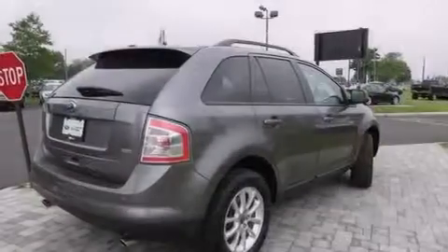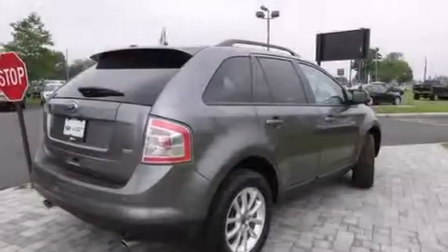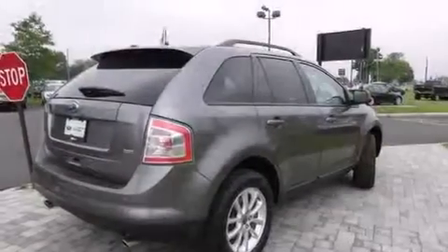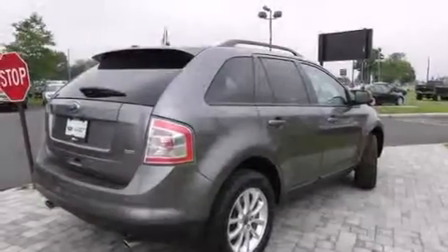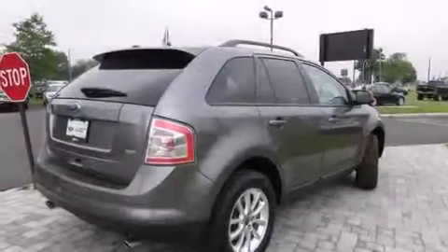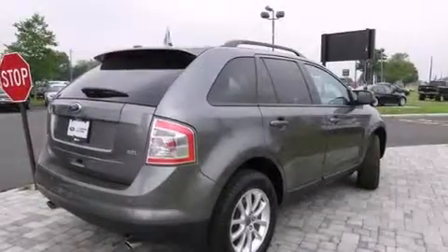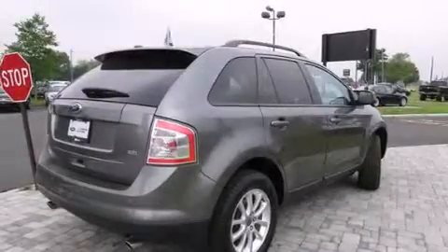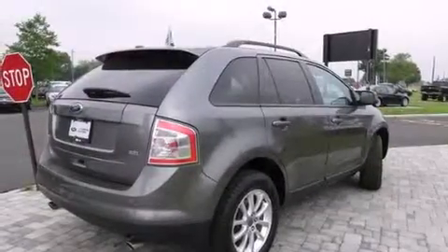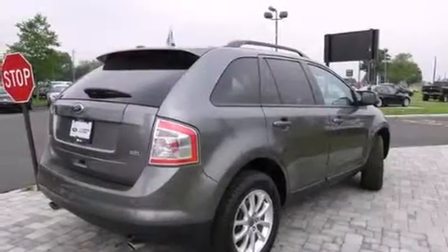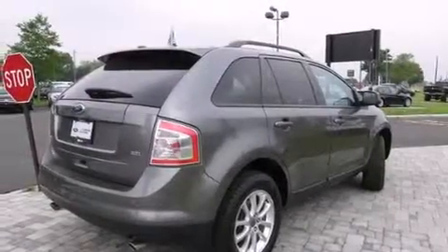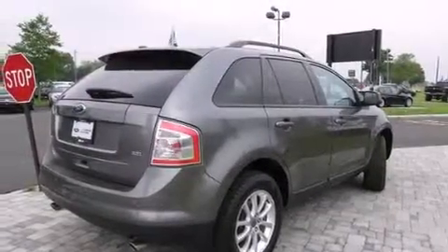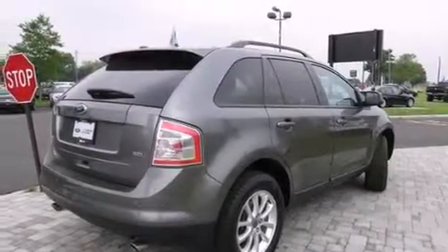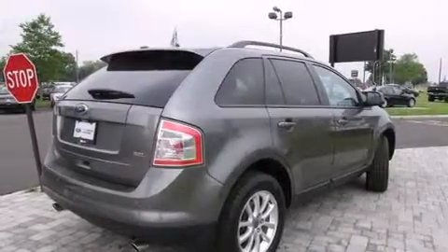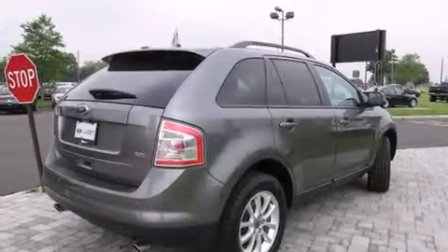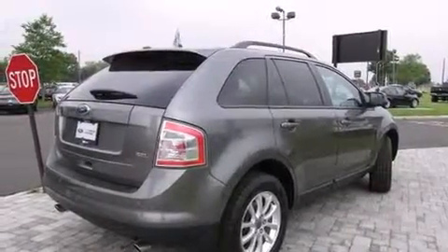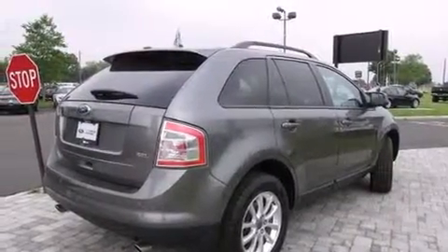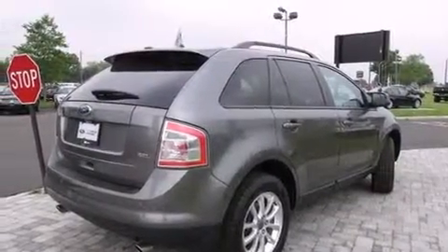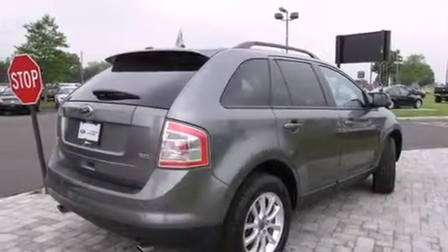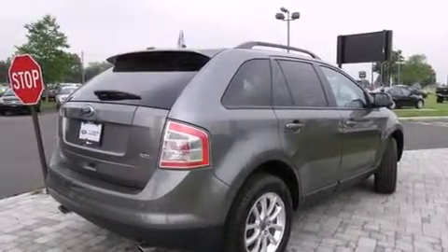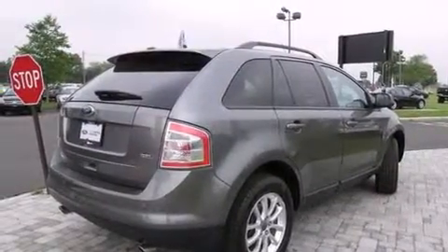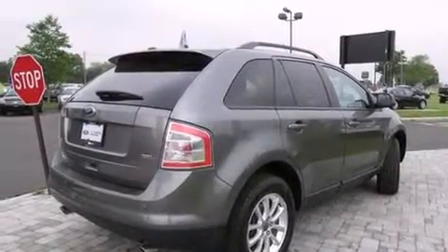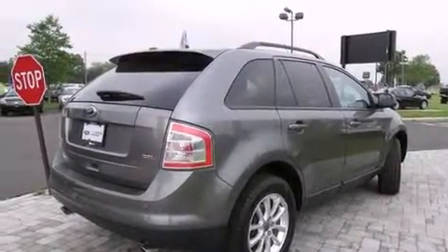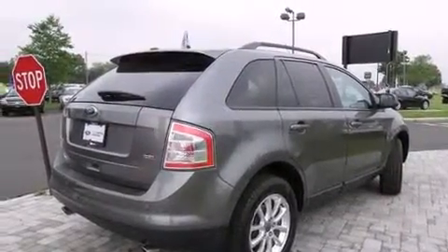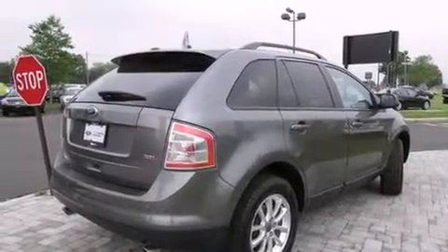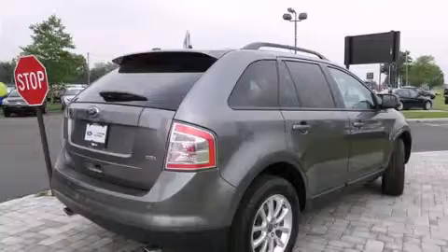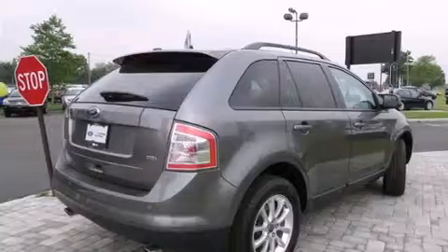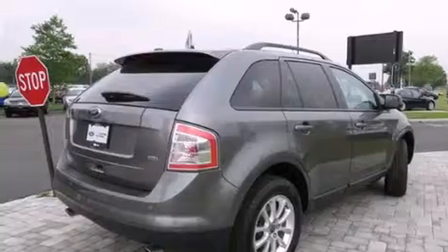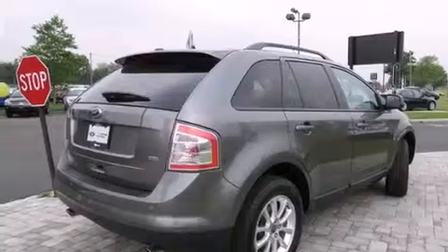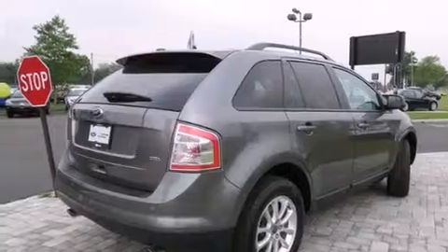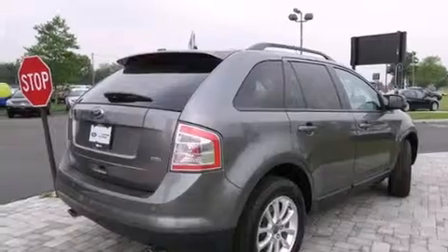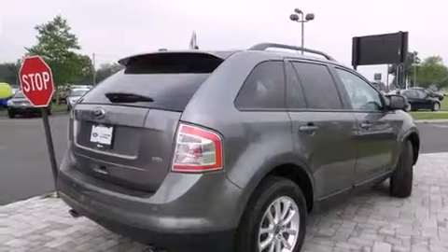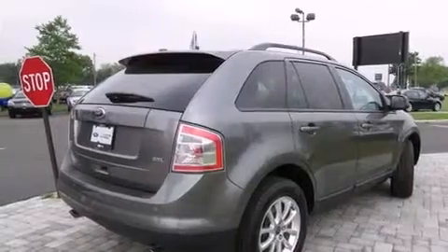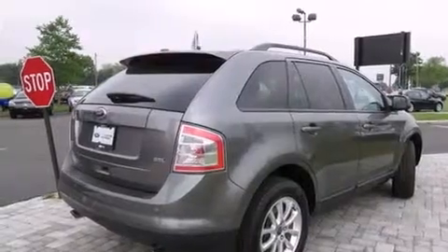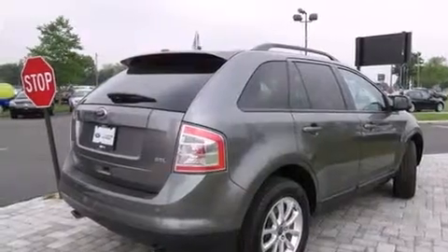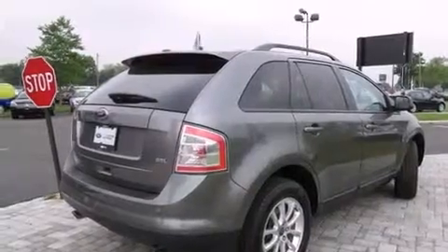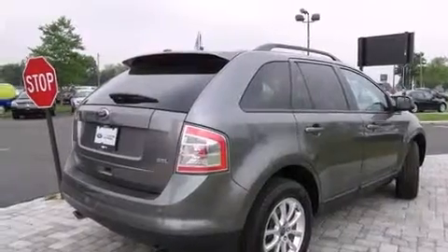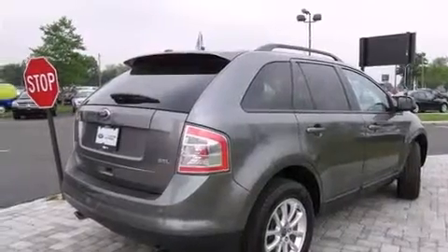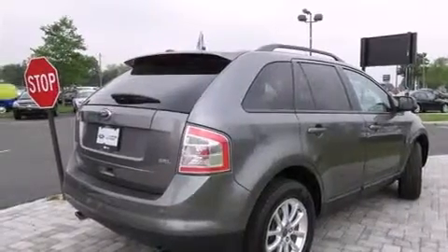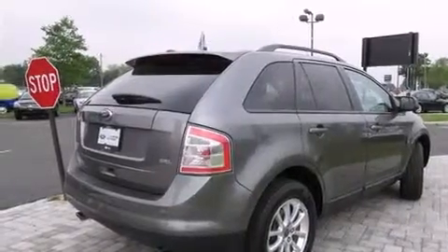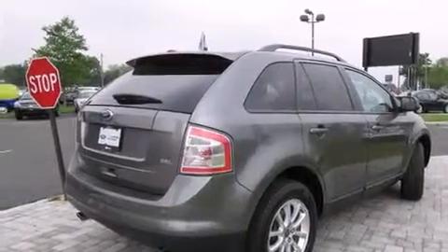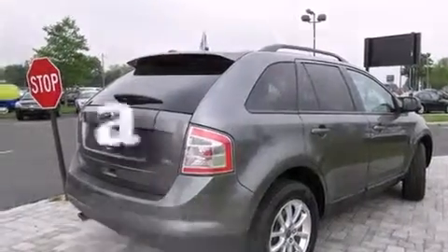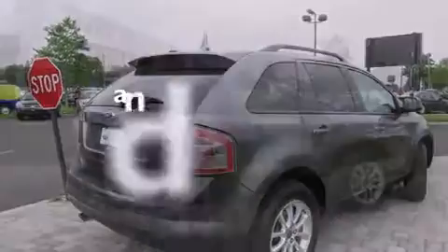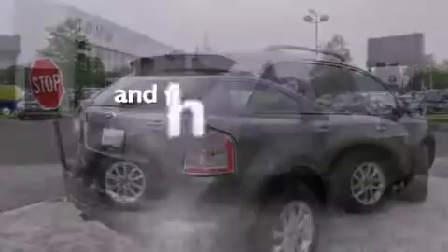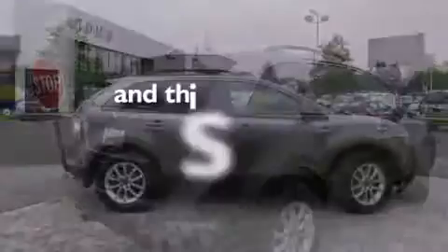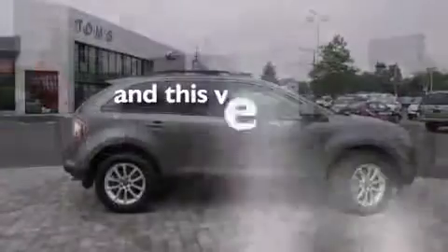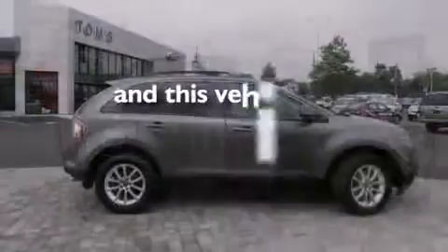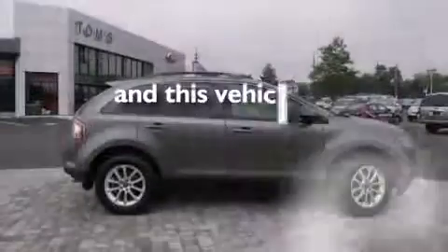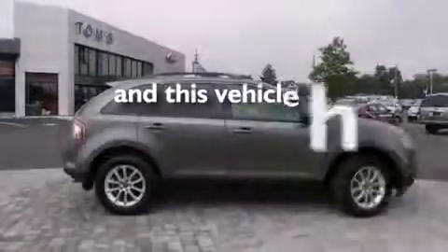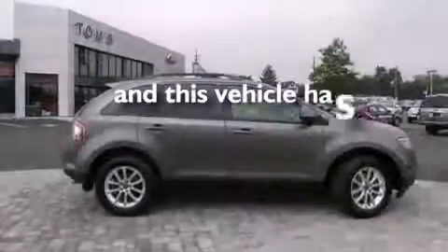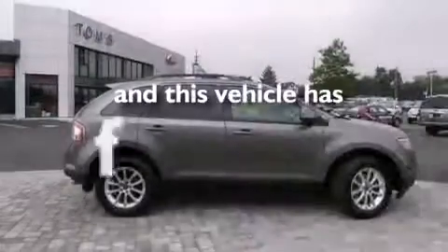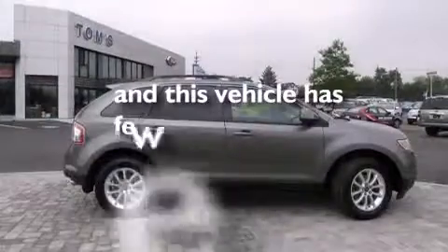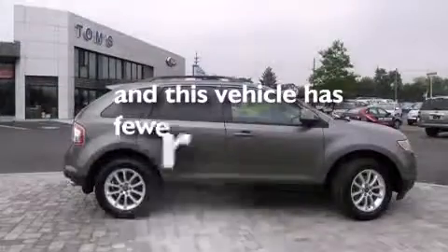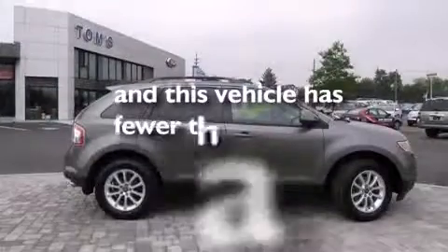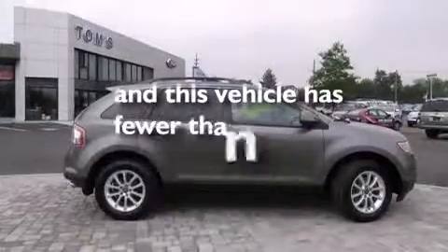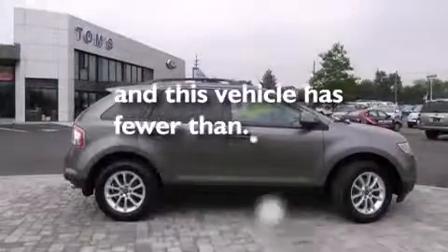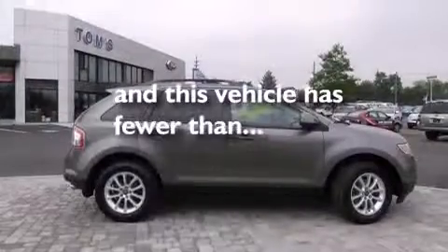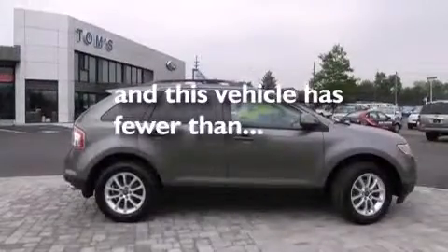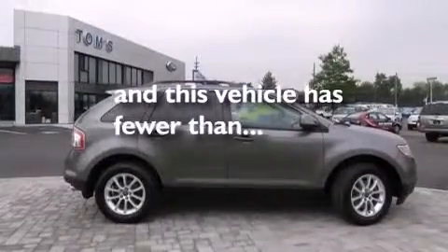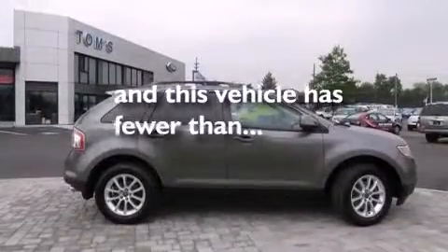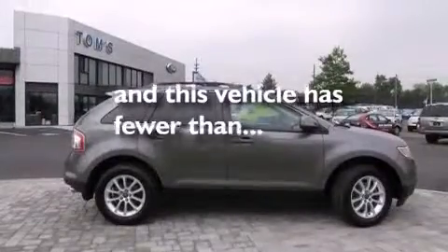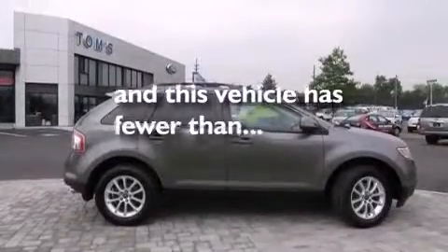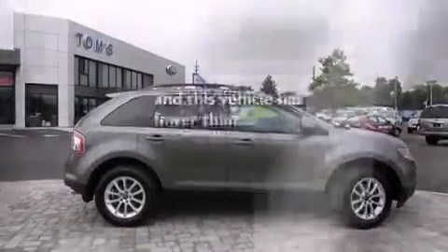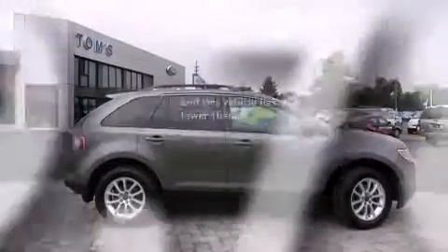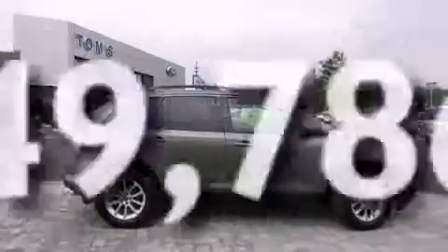Also included are dusk sensing headlights, speed sensitive wipers, and this vehicle has less than 50,000 miles.